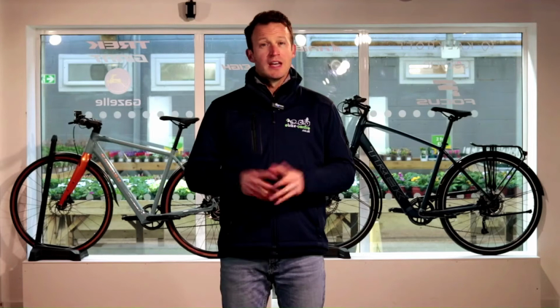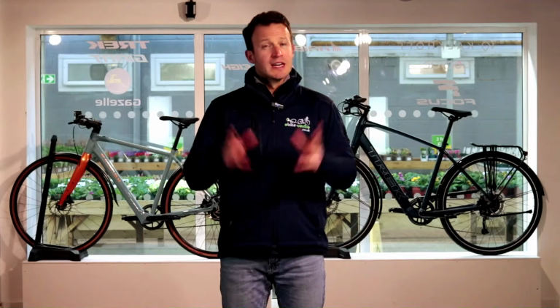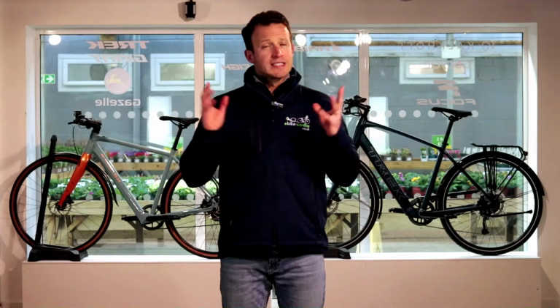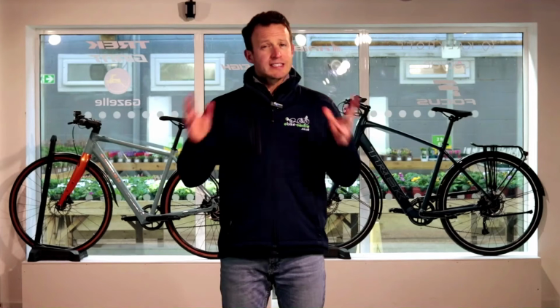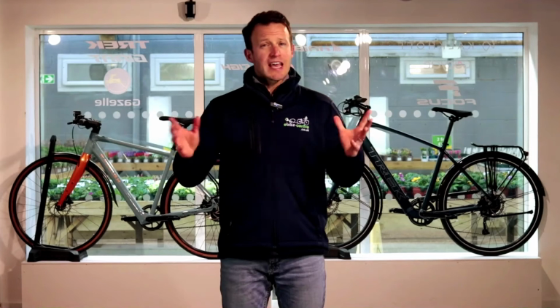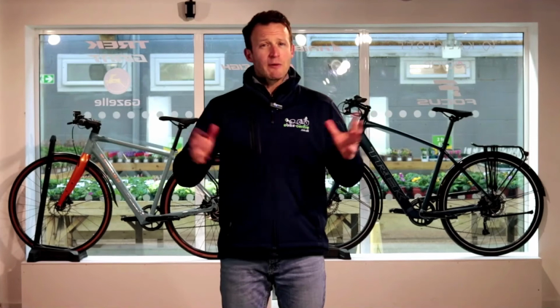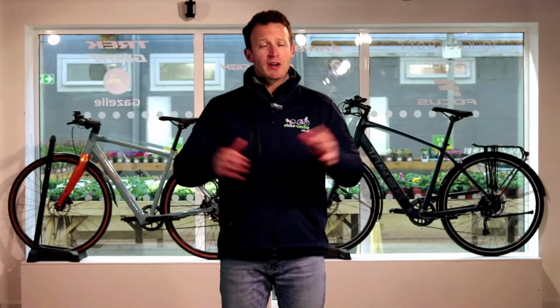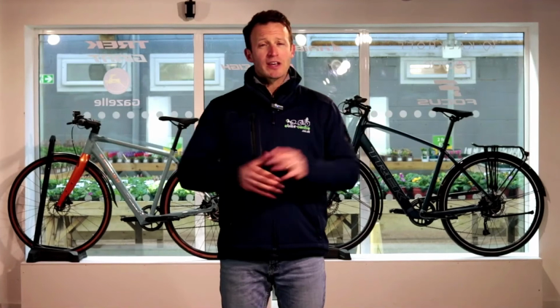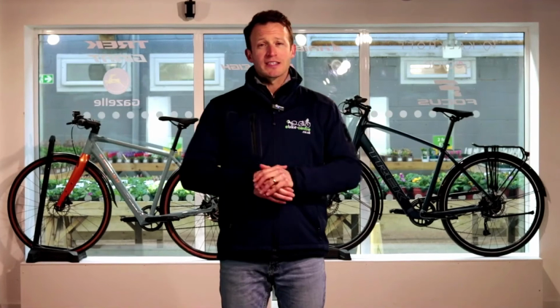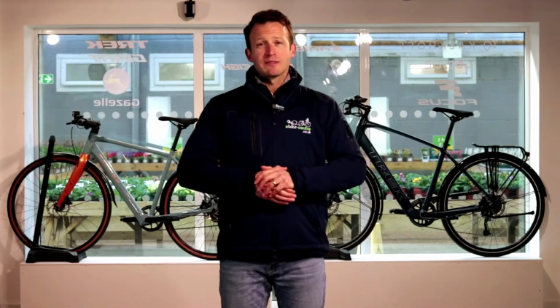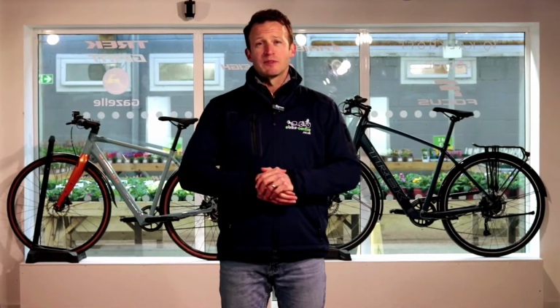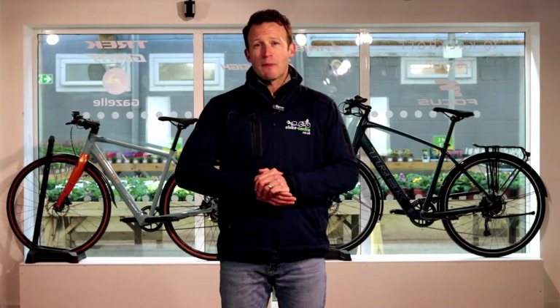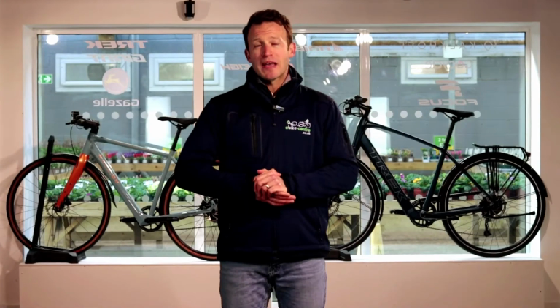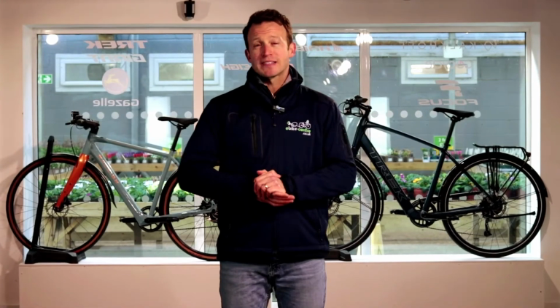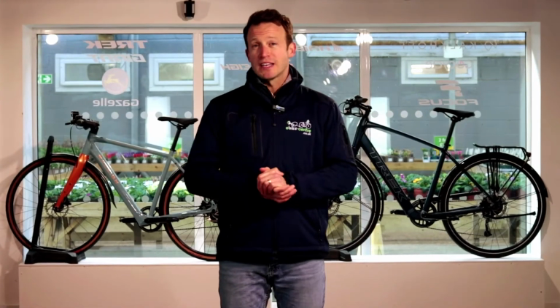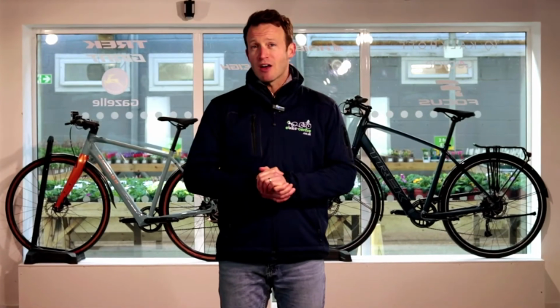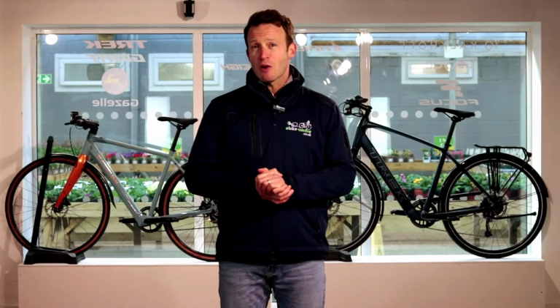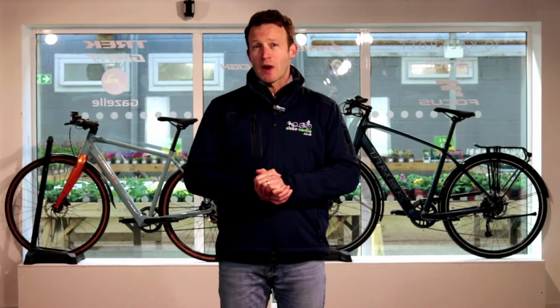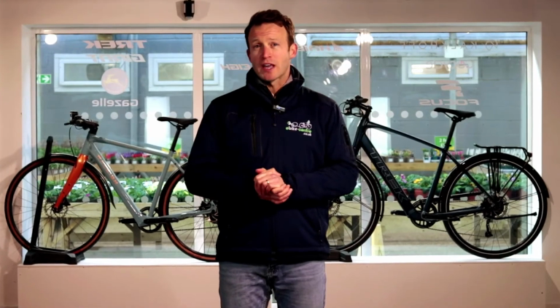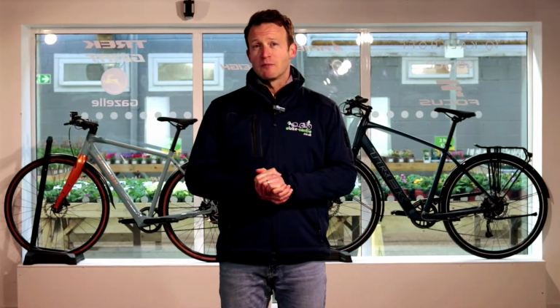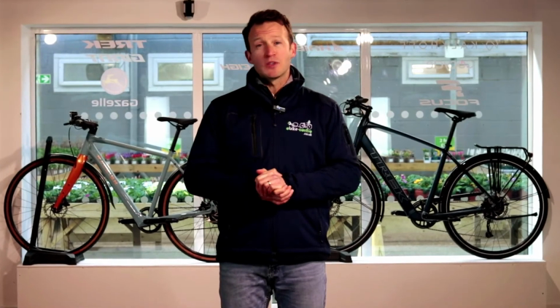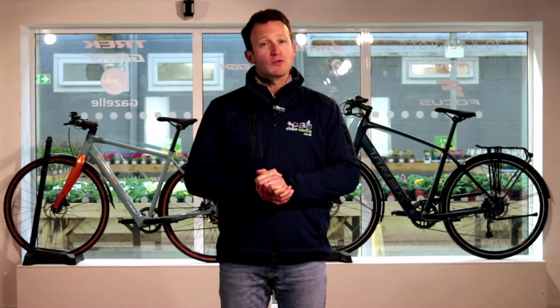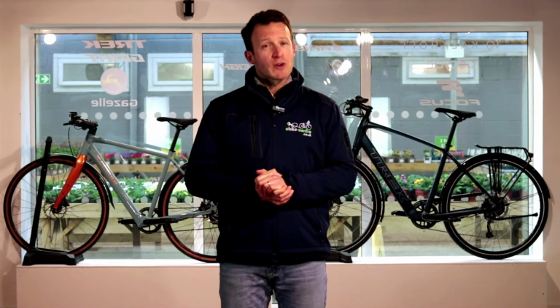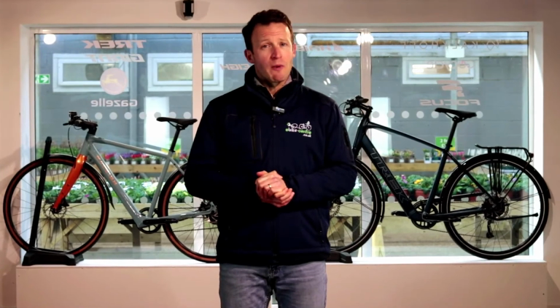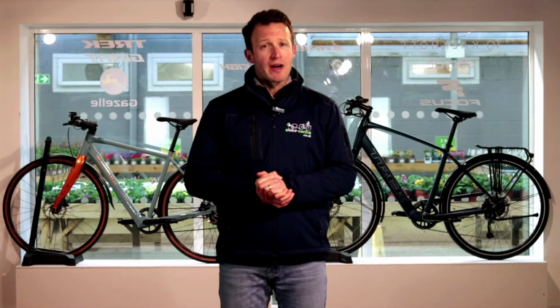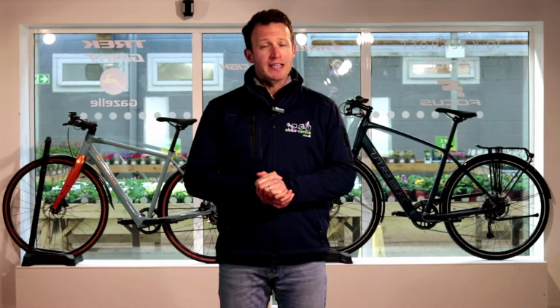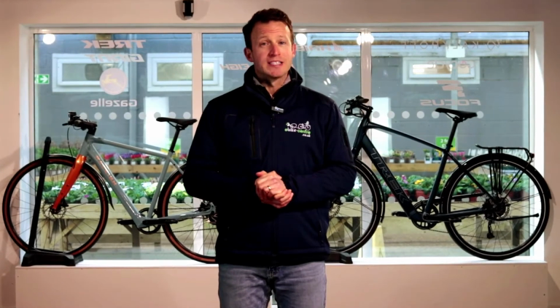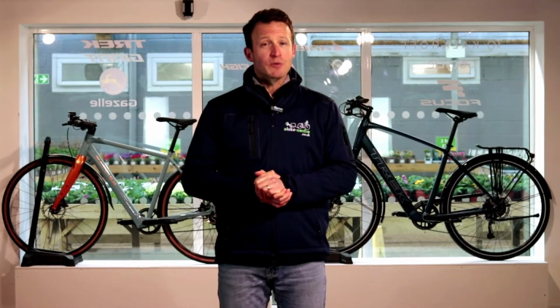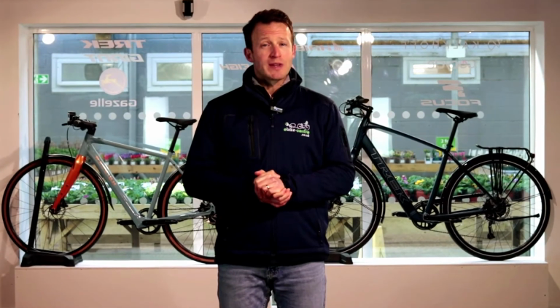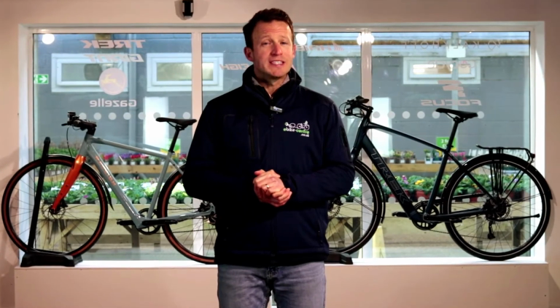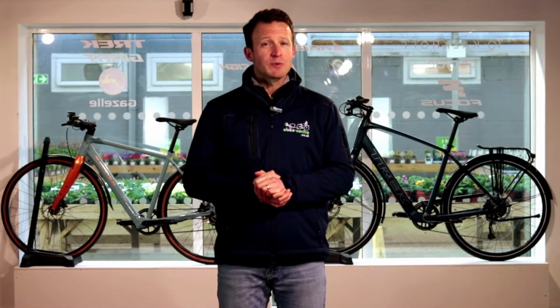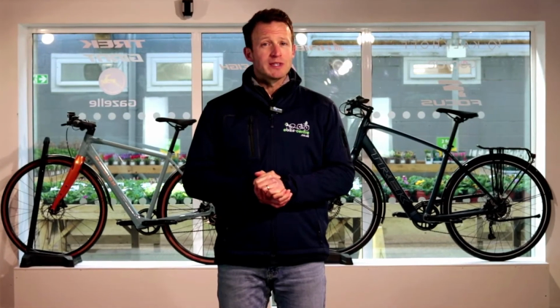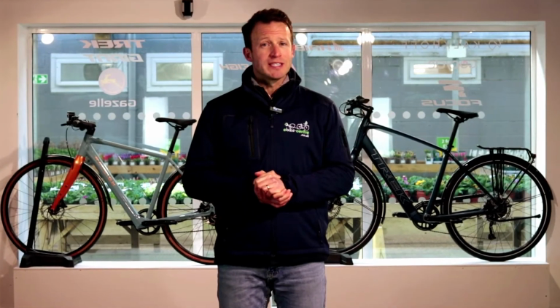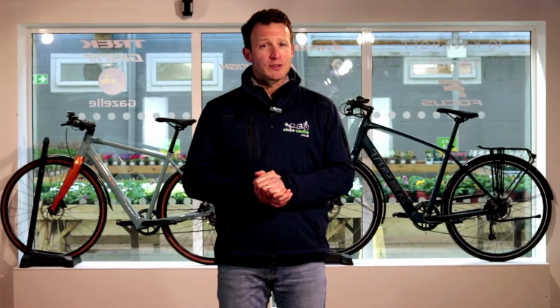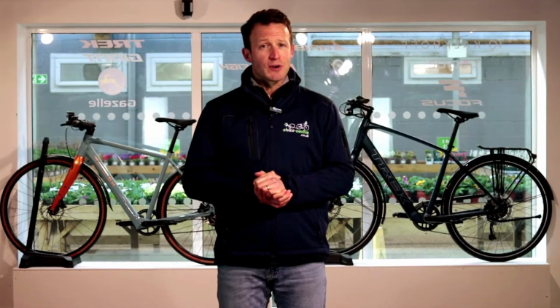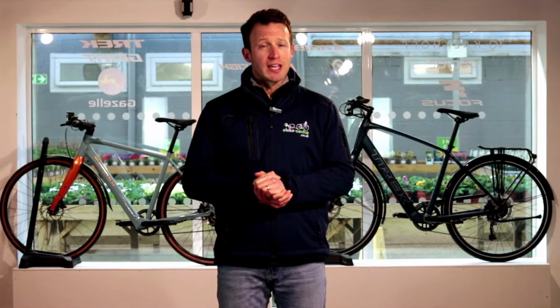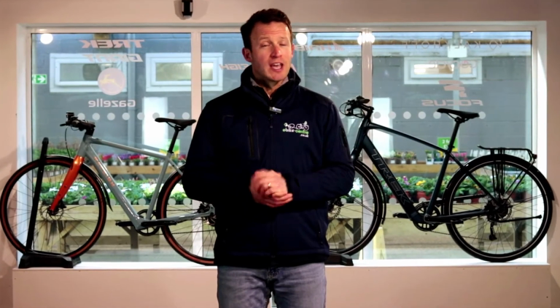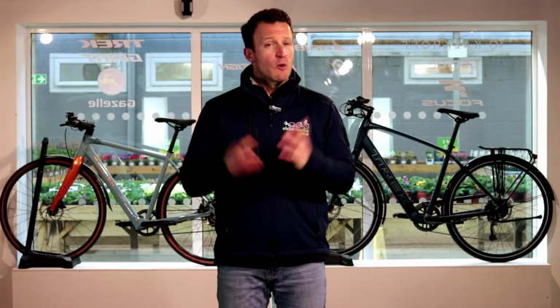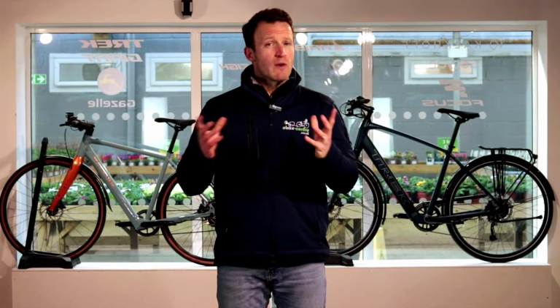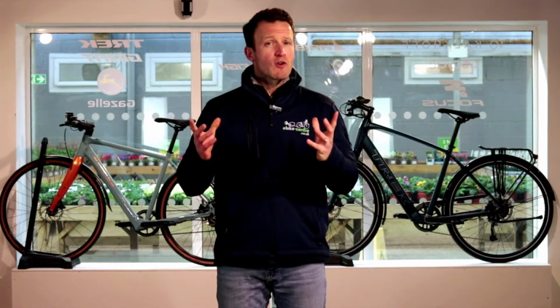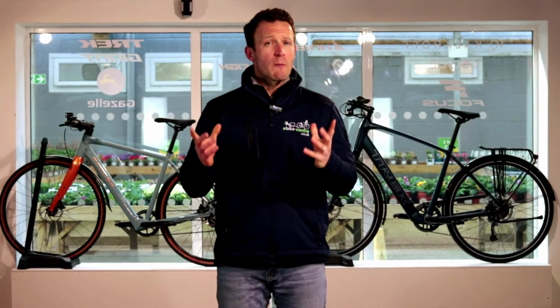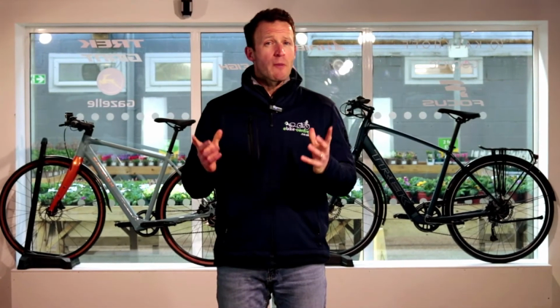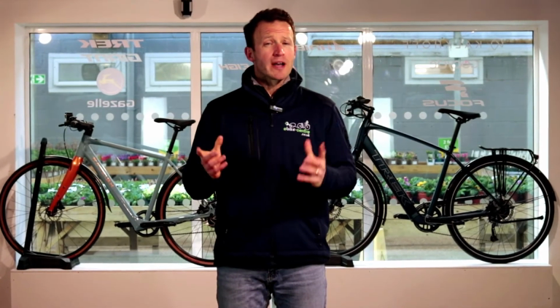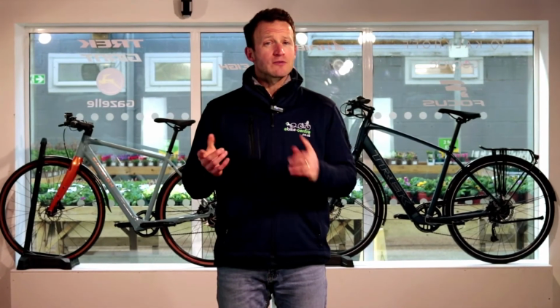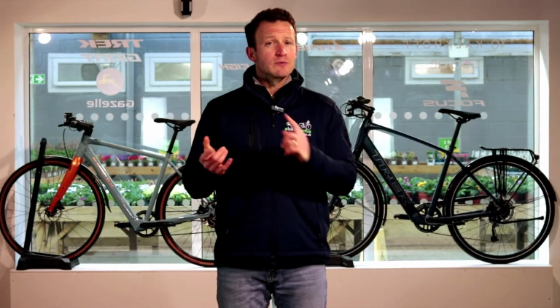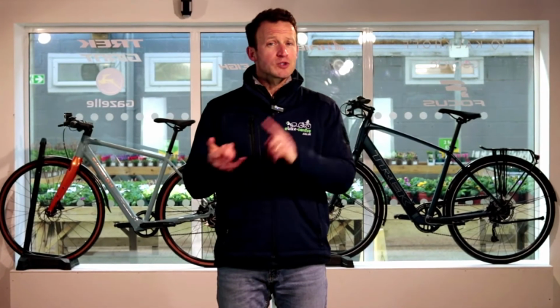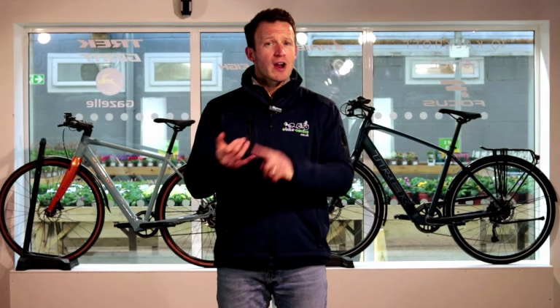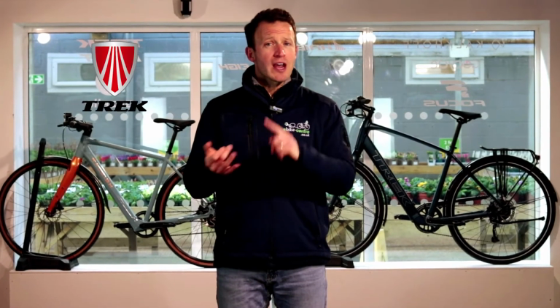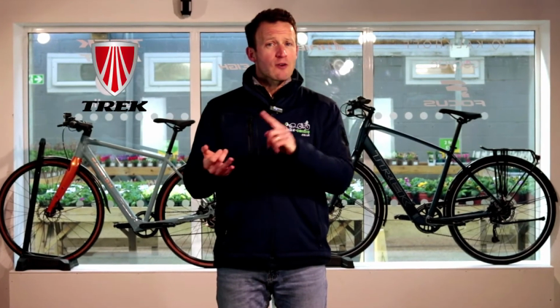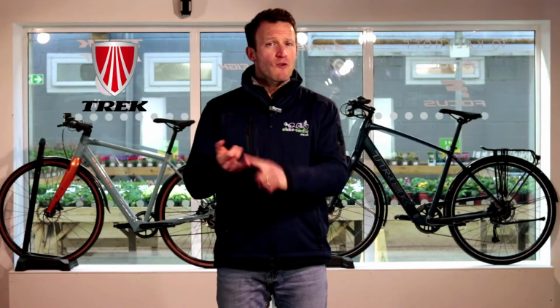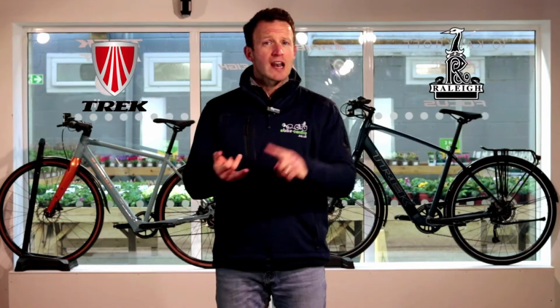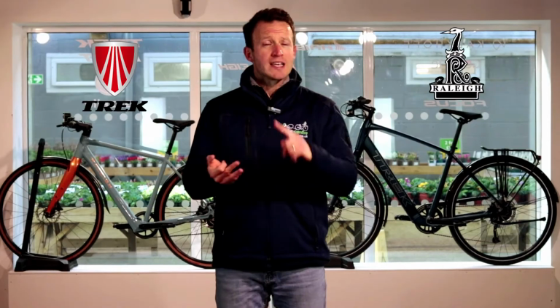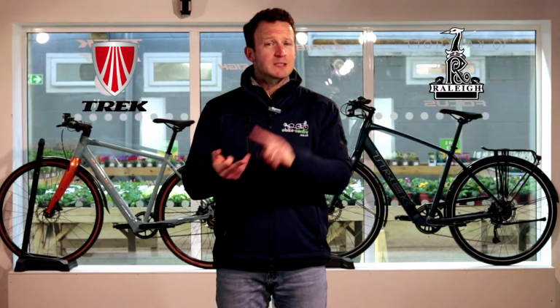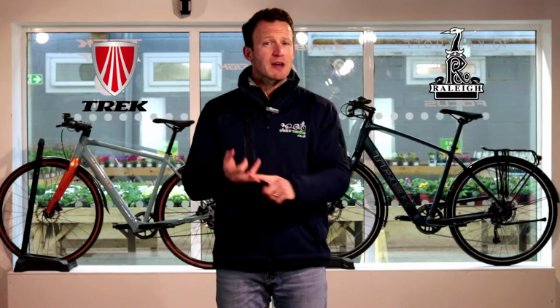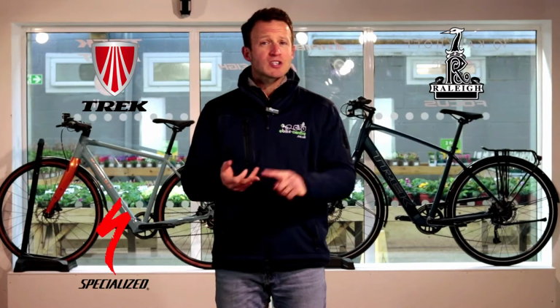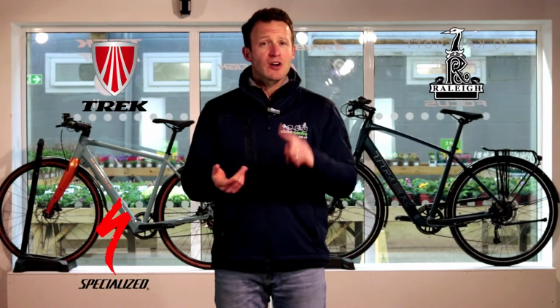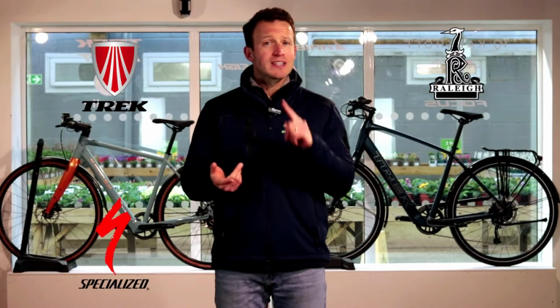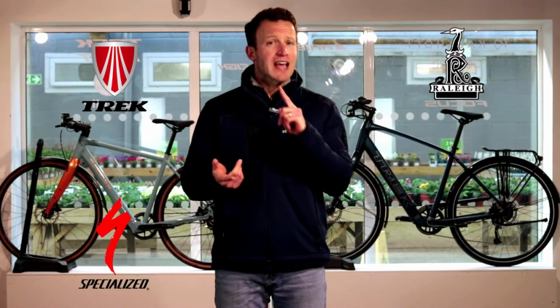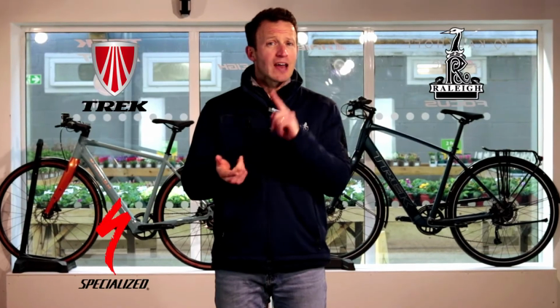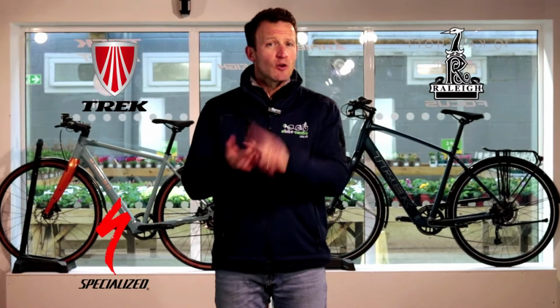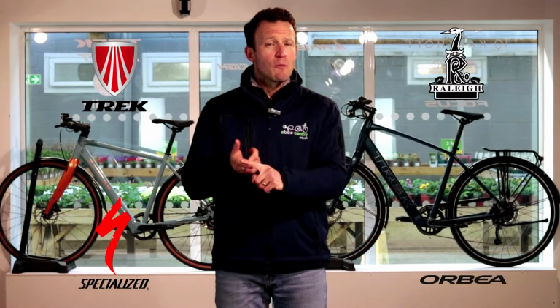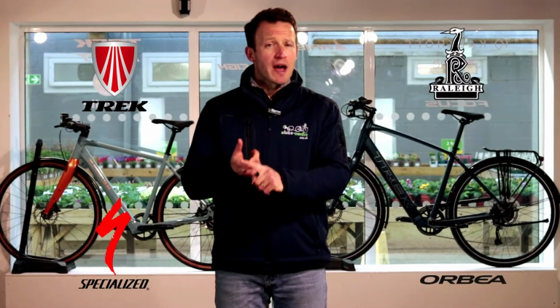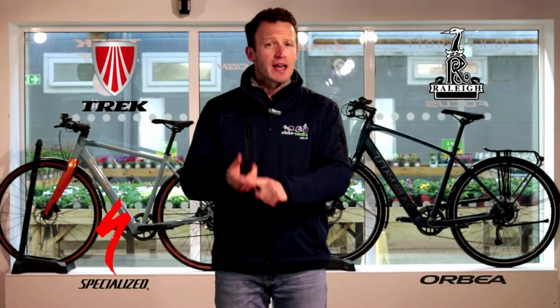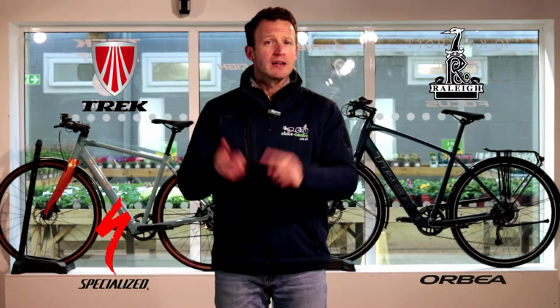Today we're looking at some of the best lightweight commuter e-bikes in 2023. We've got bikes from Trek, Rally, Specialized and Orbea.